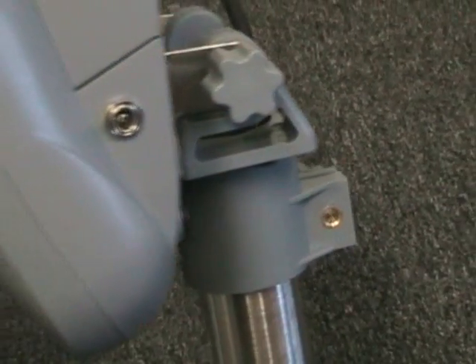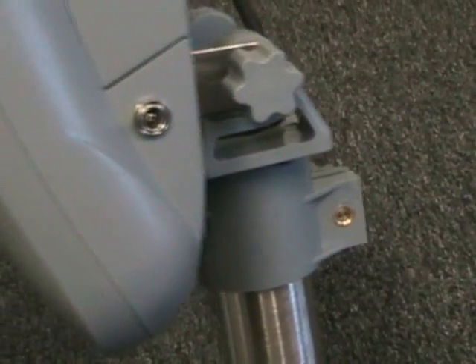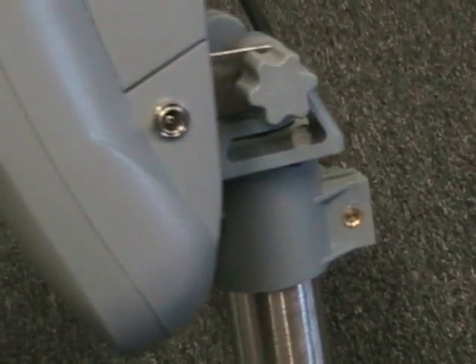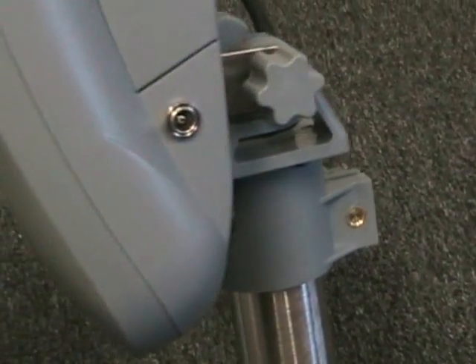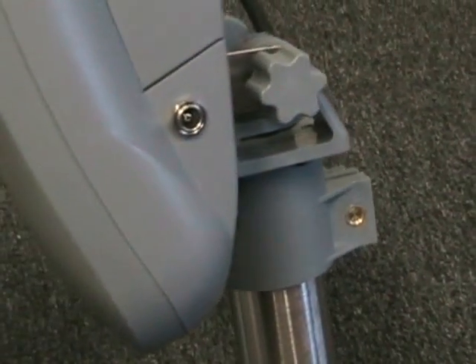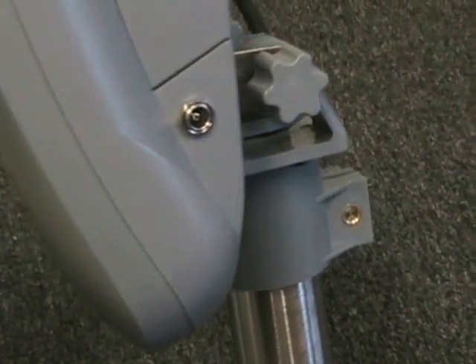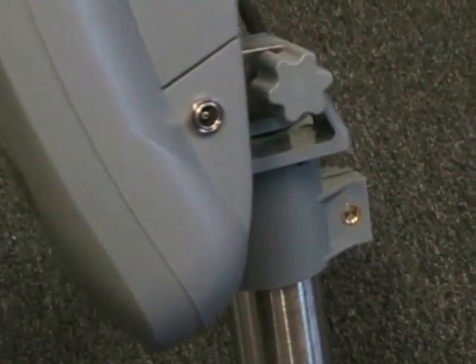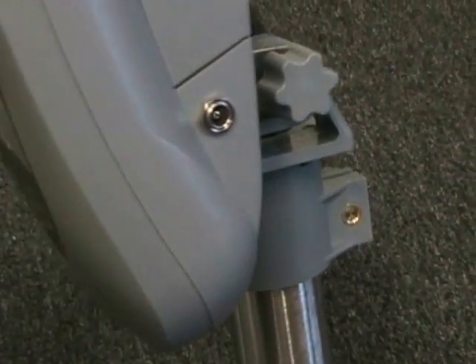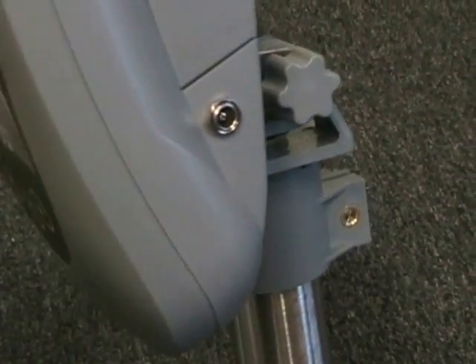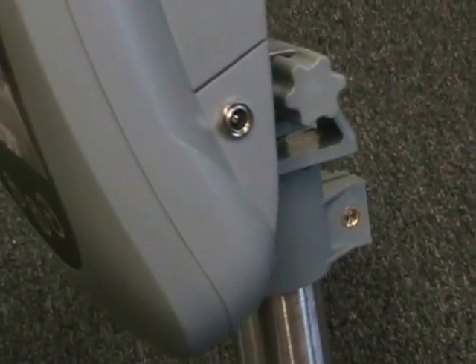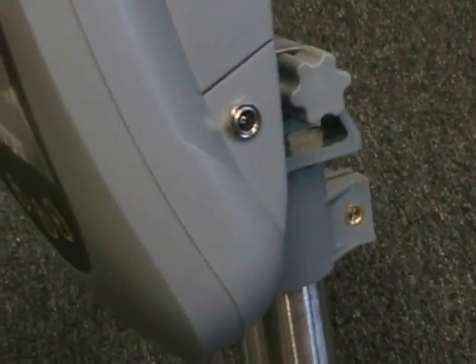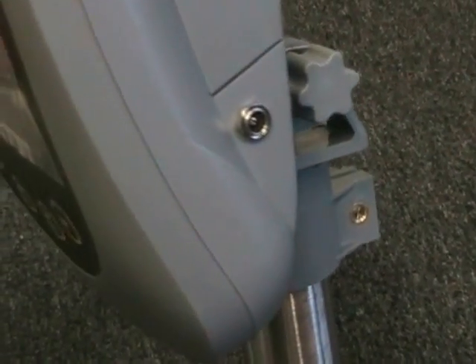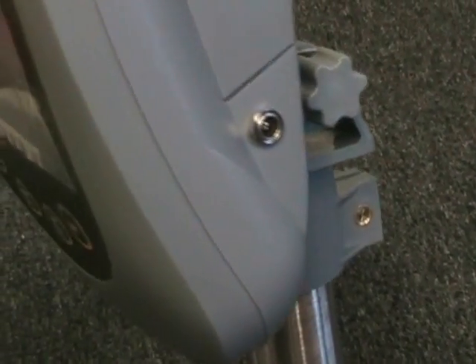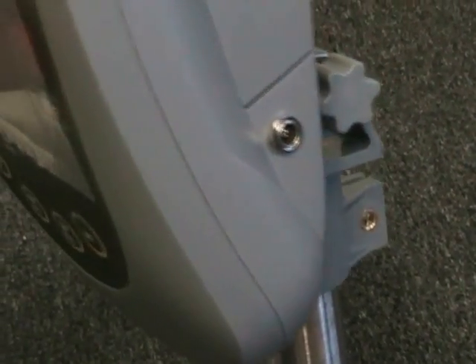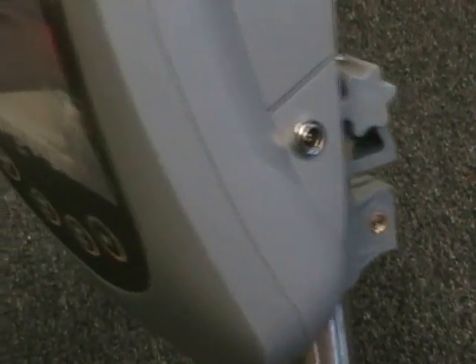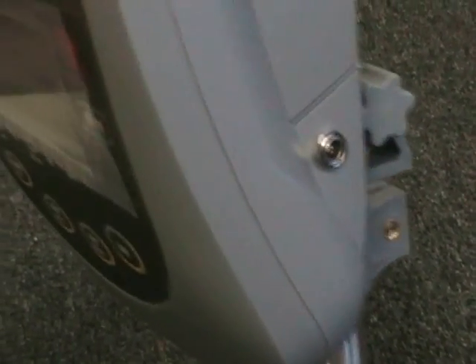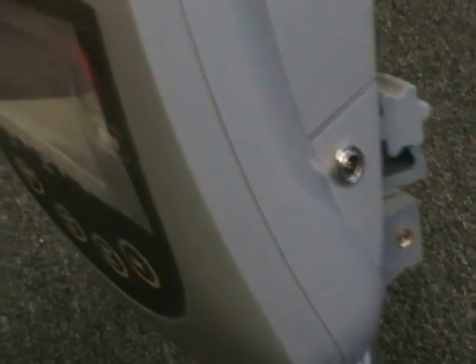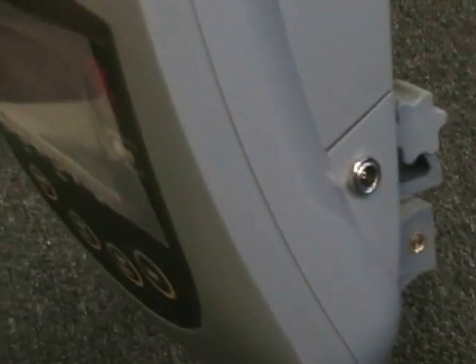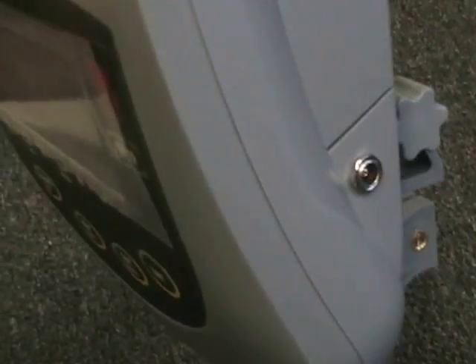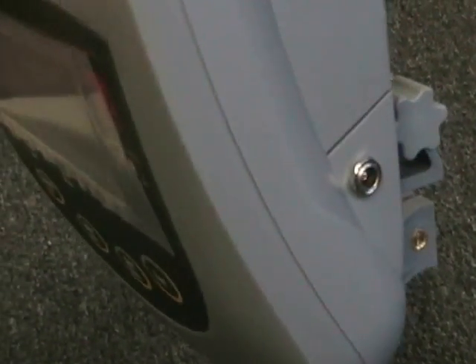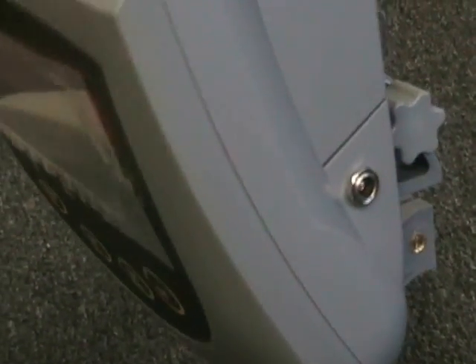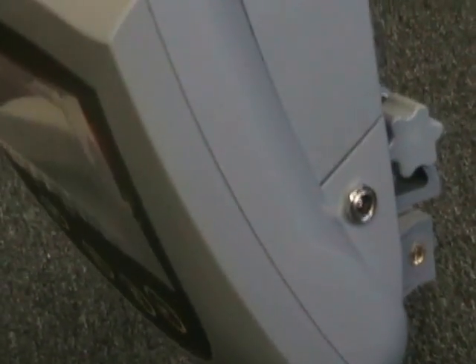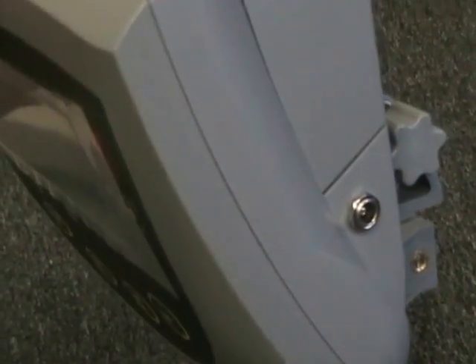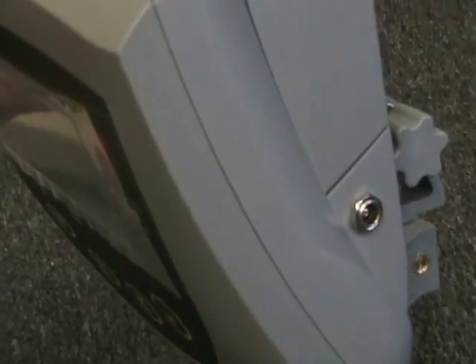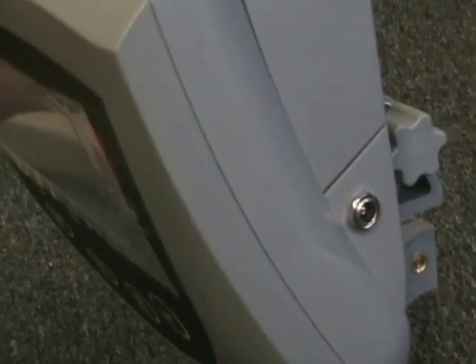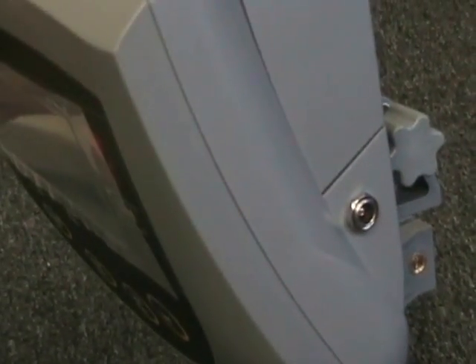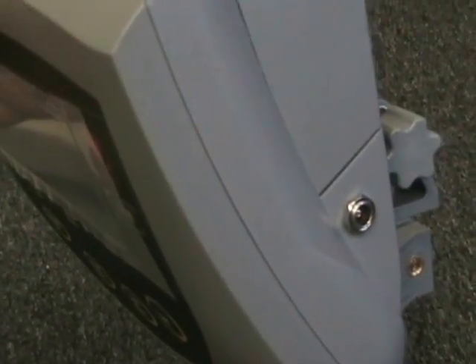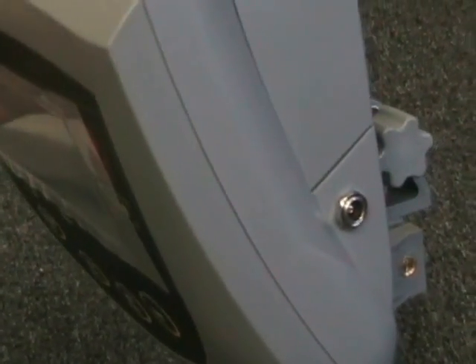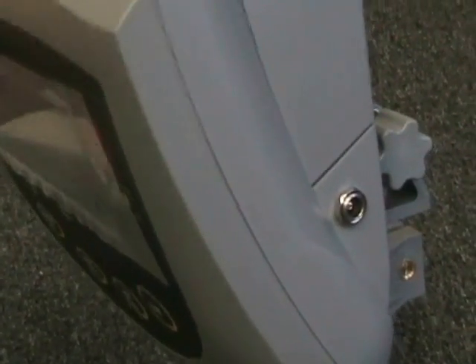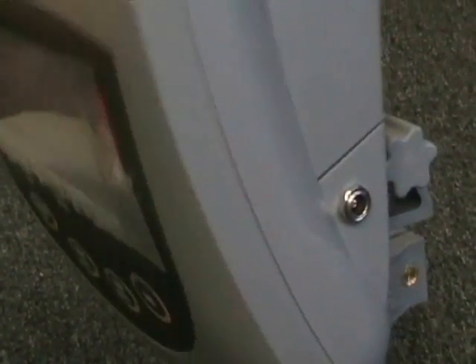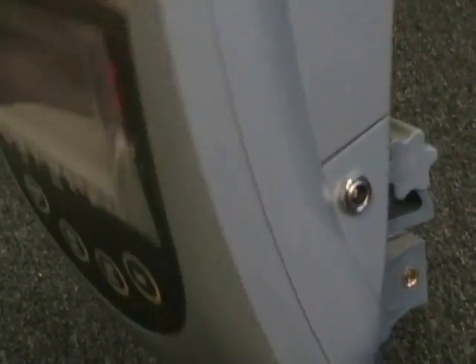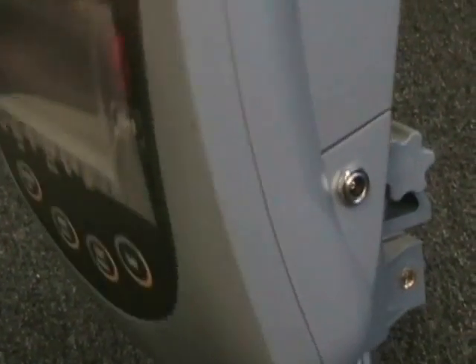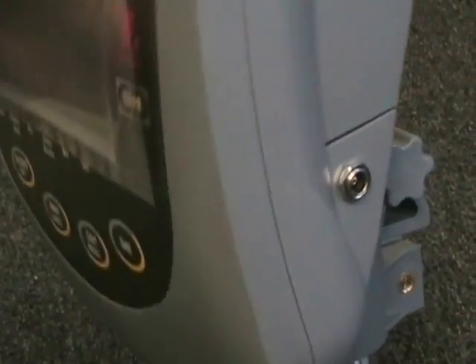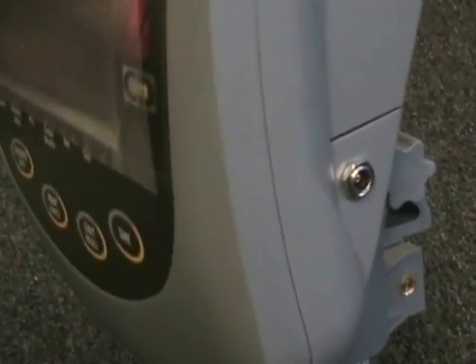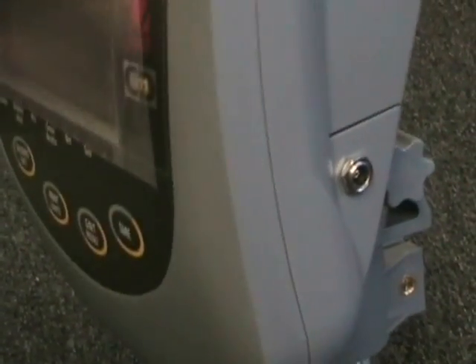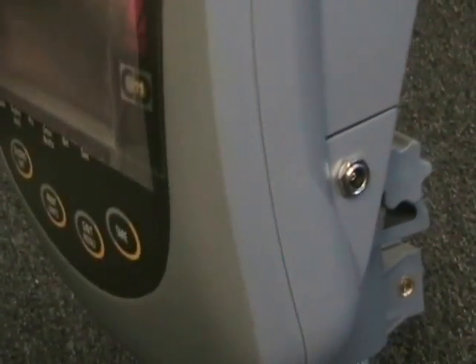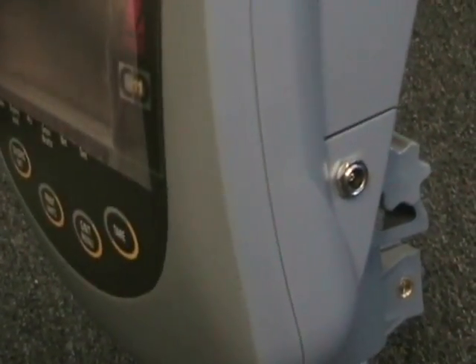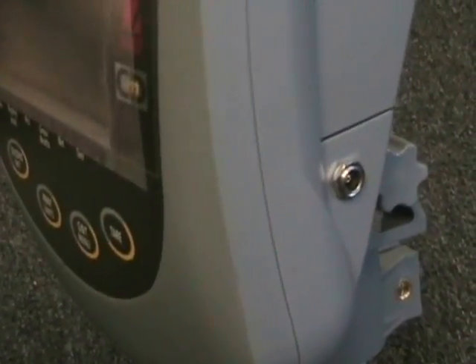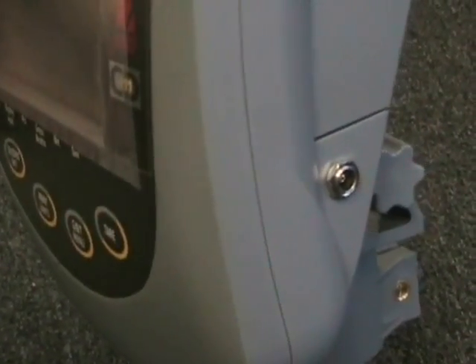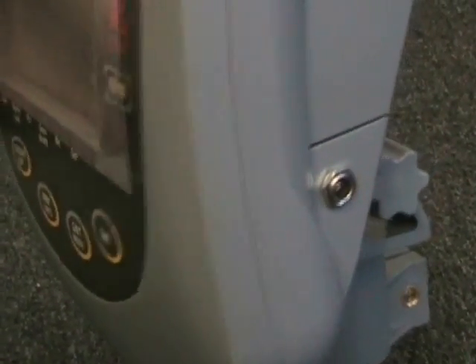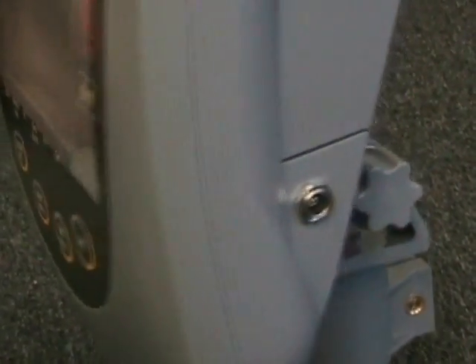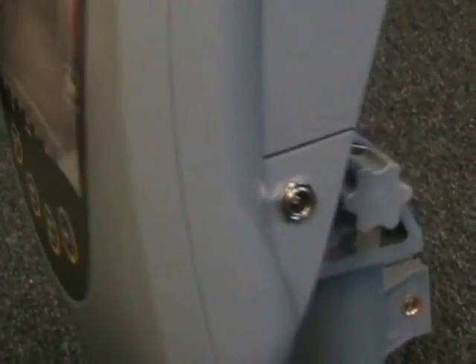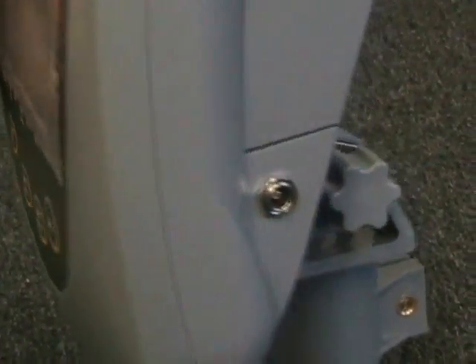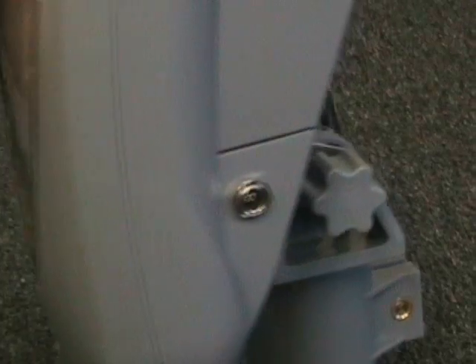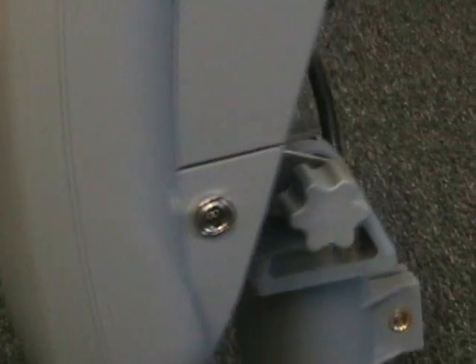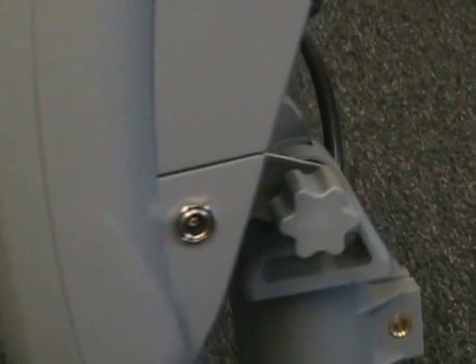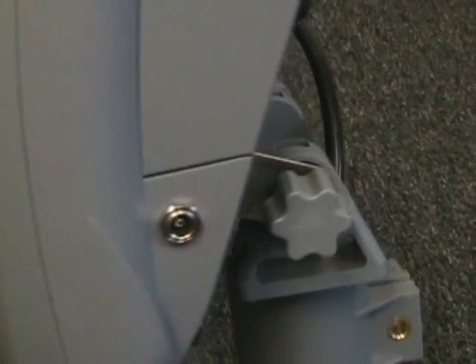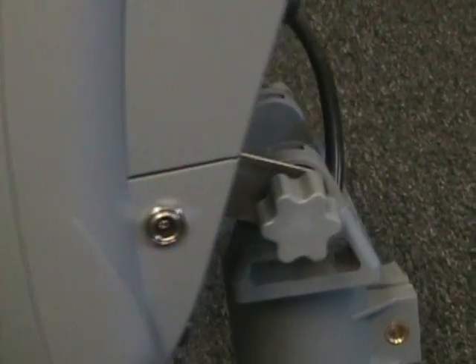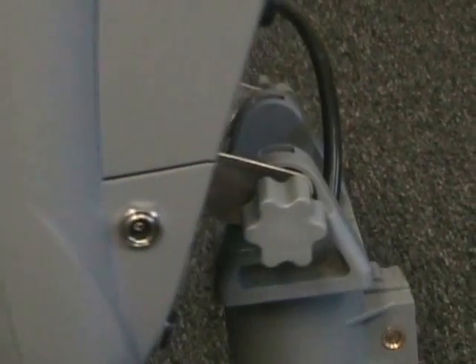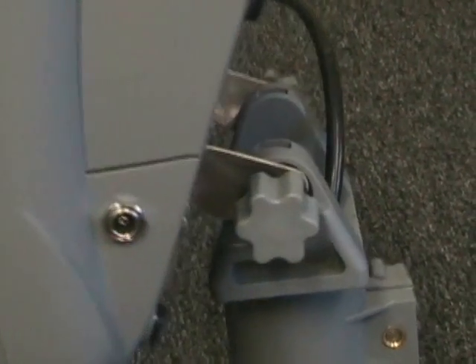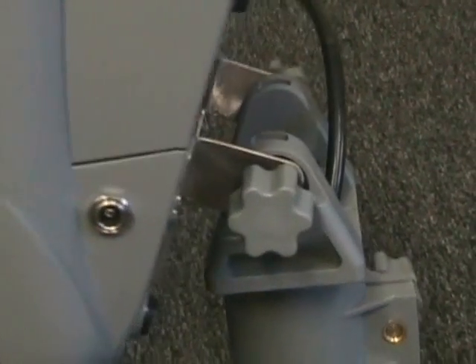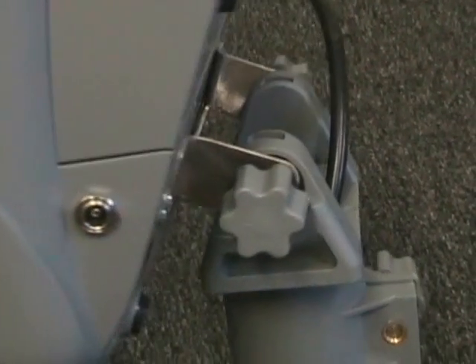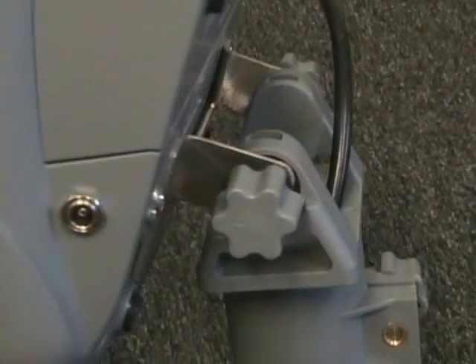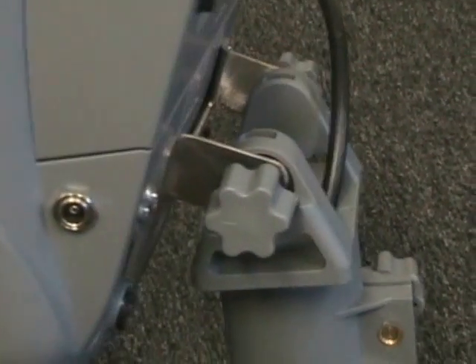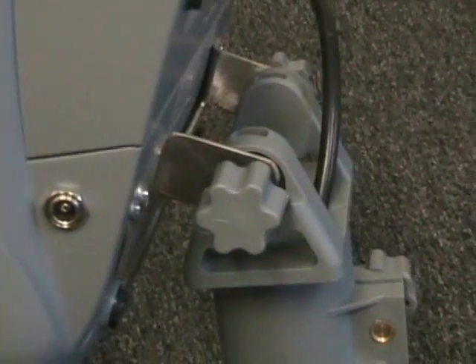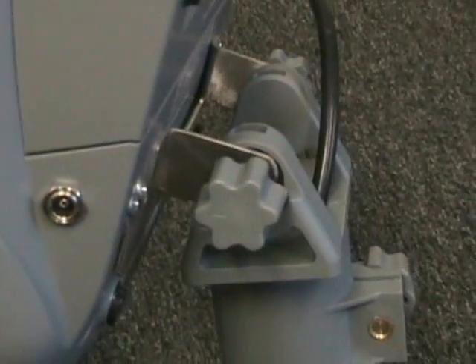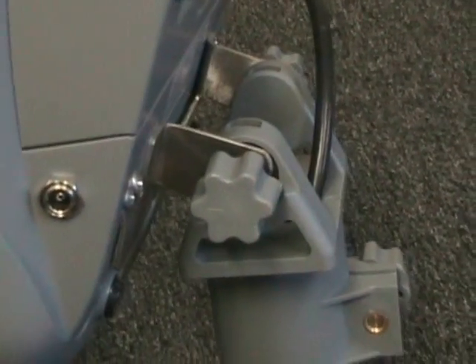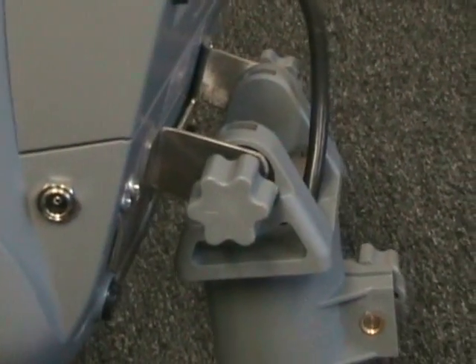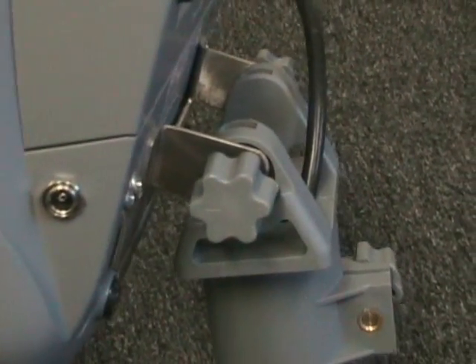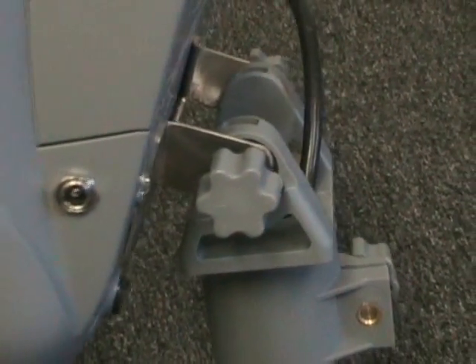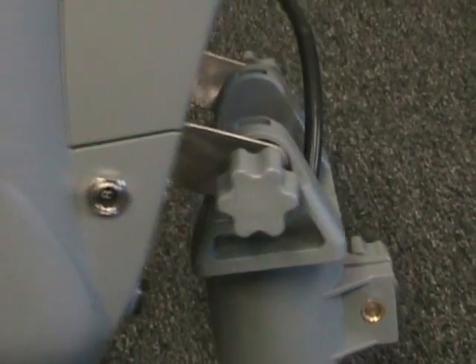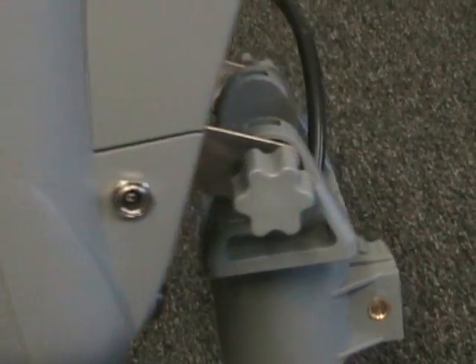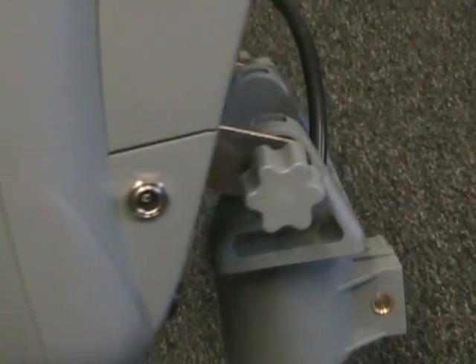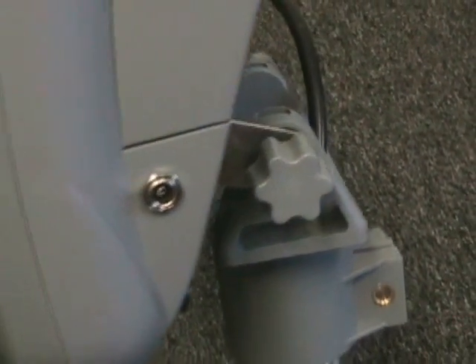Whether you are weighing in kilograms, pounds, or ounces, the CHAMP II signifies a great value in bench scales.